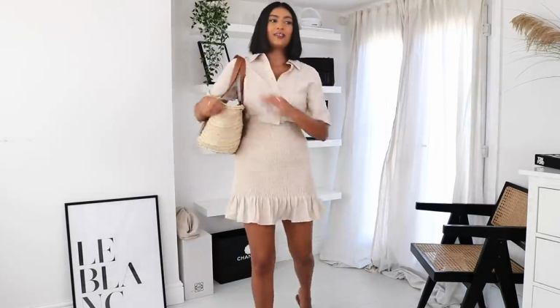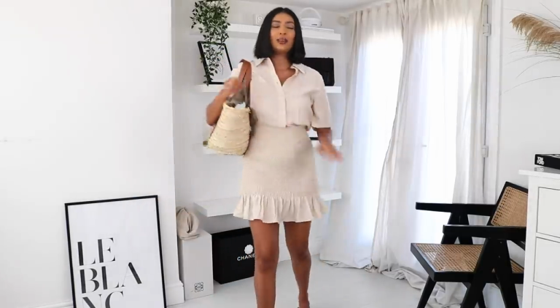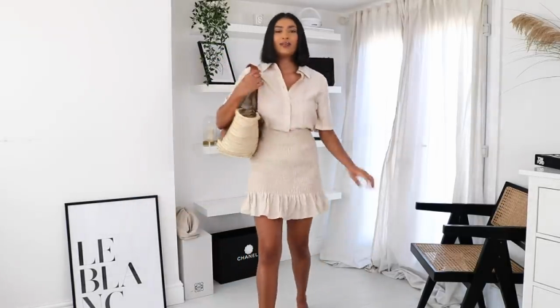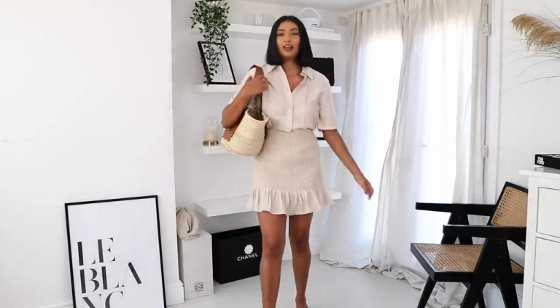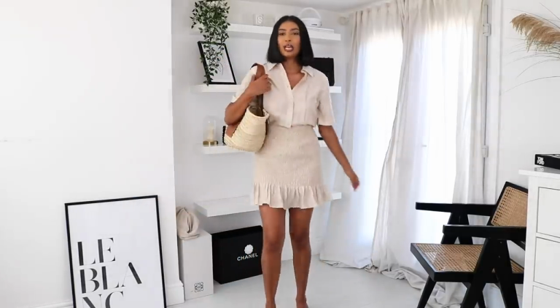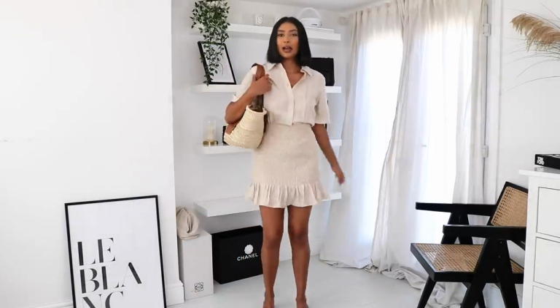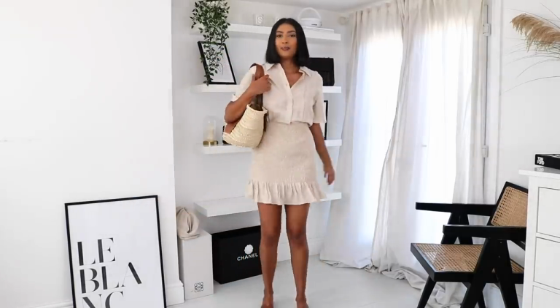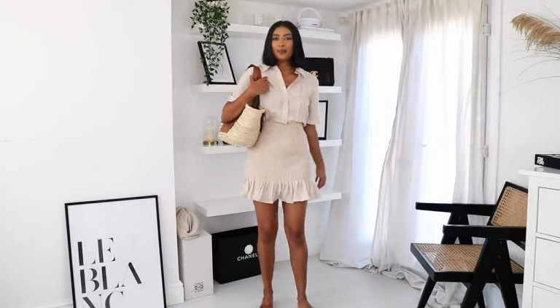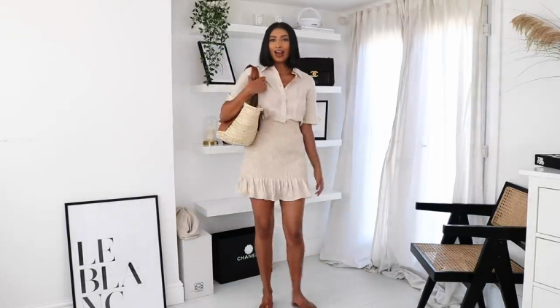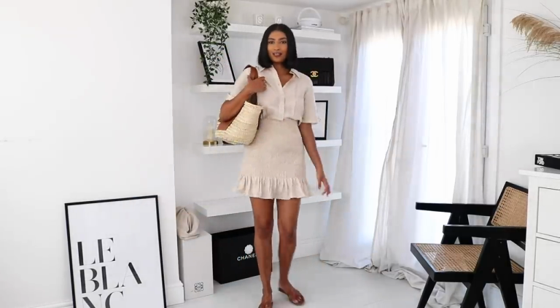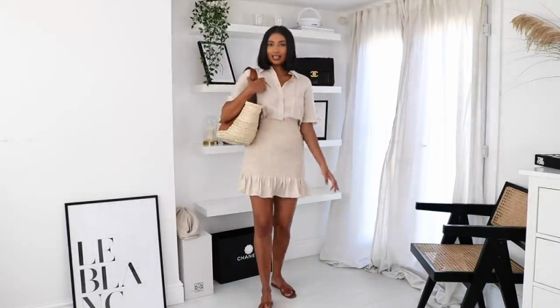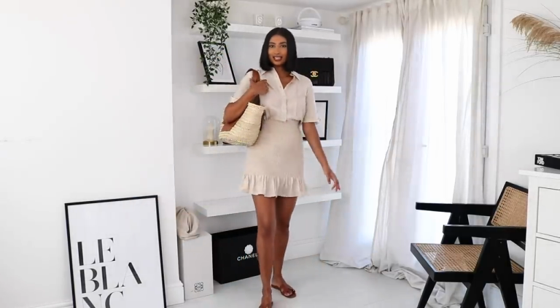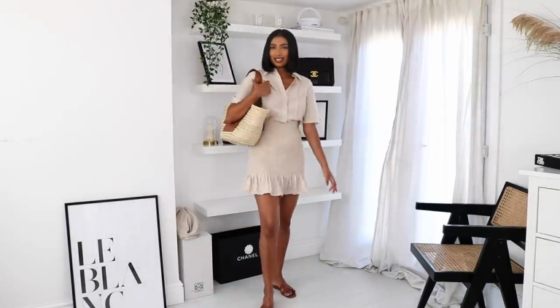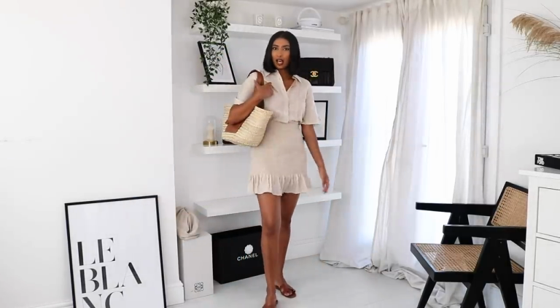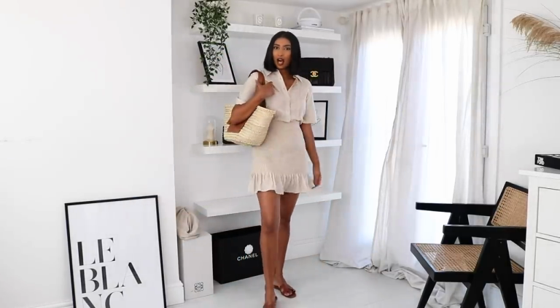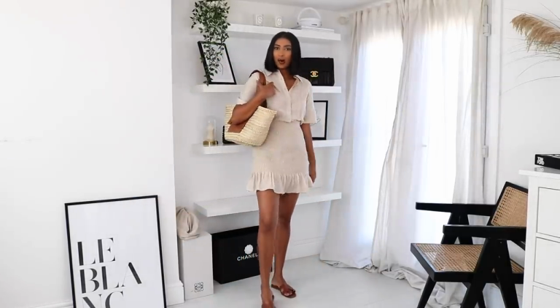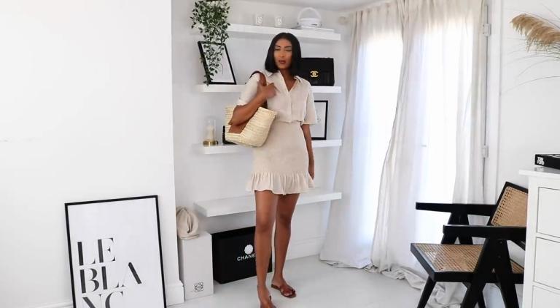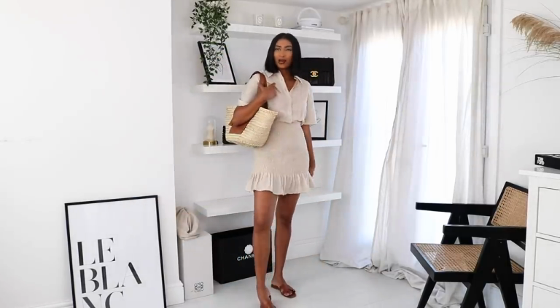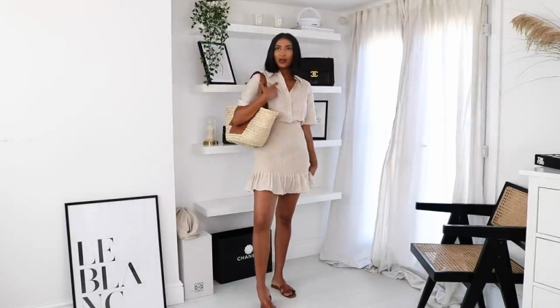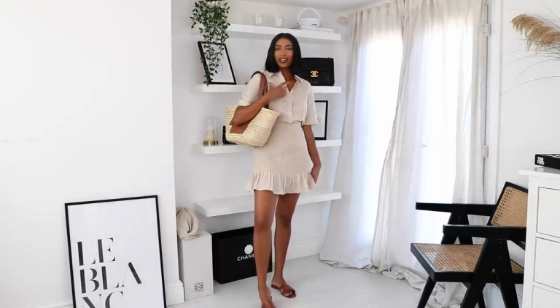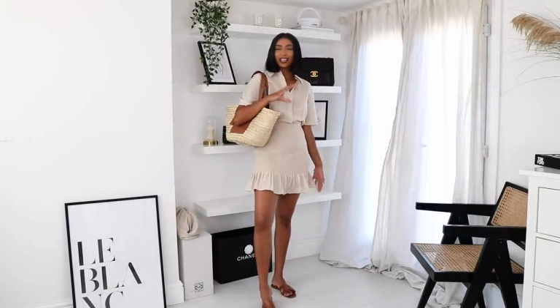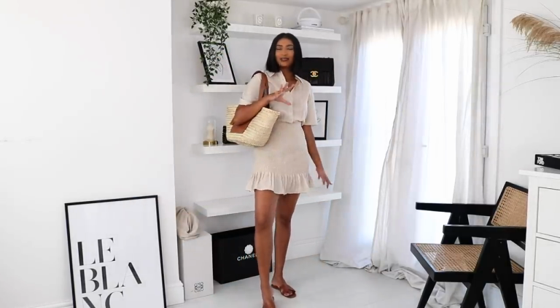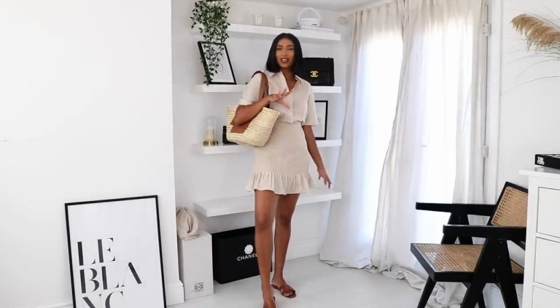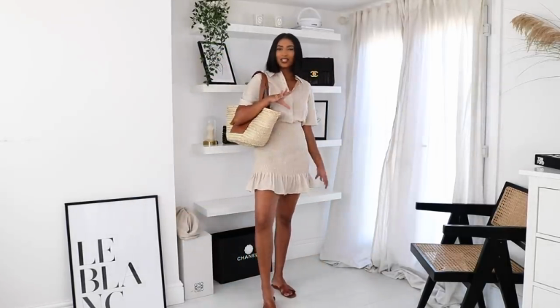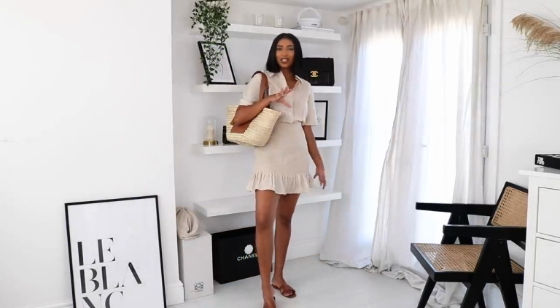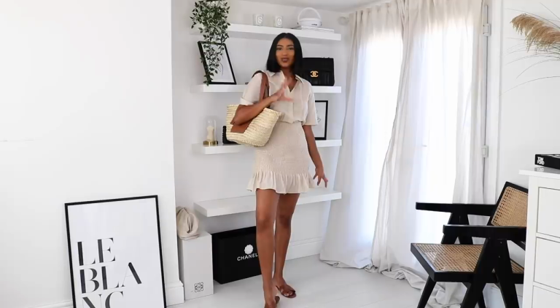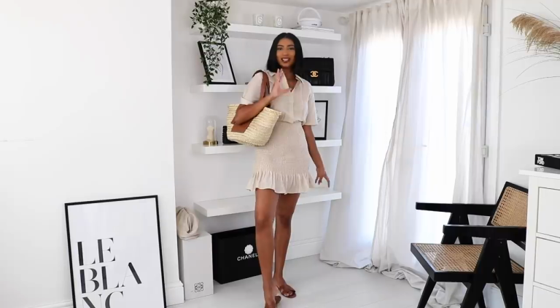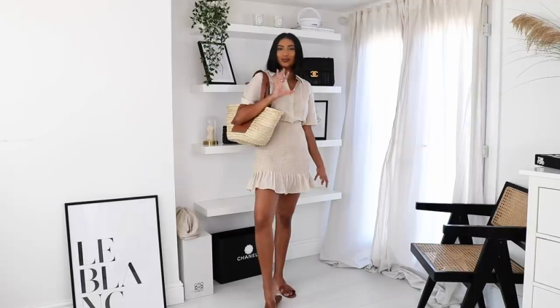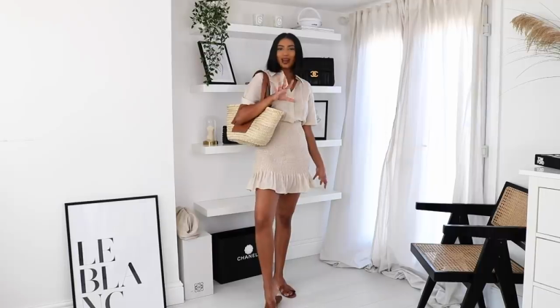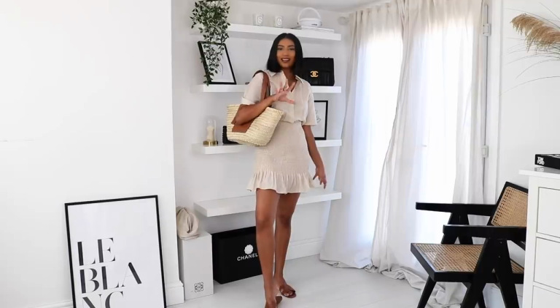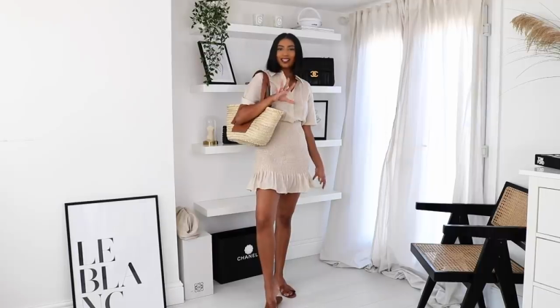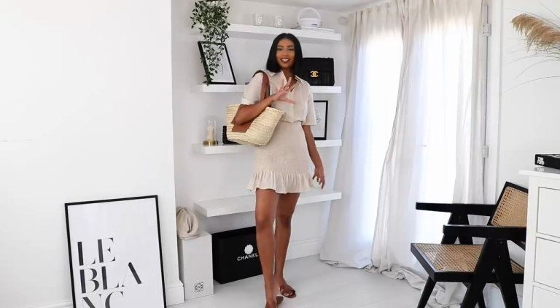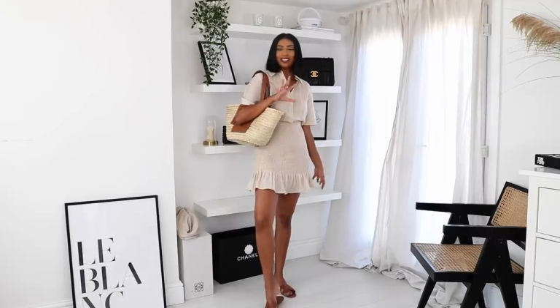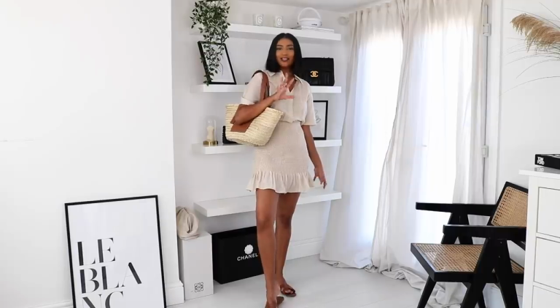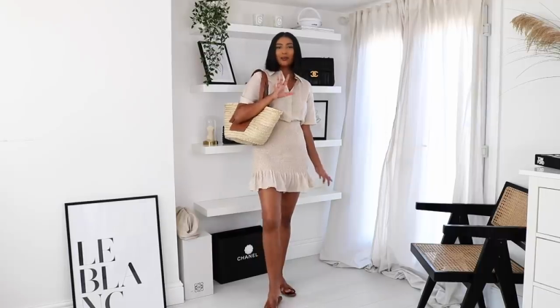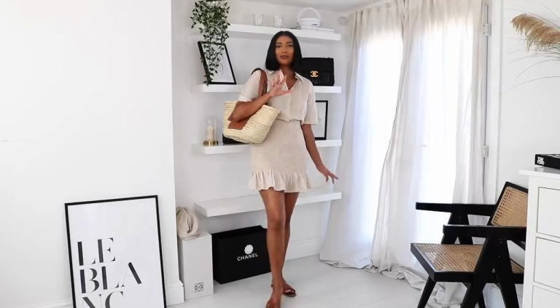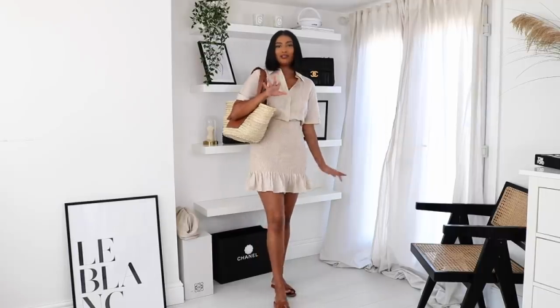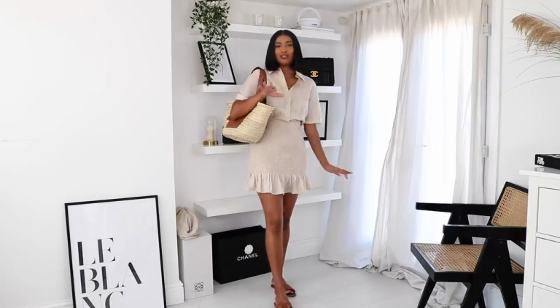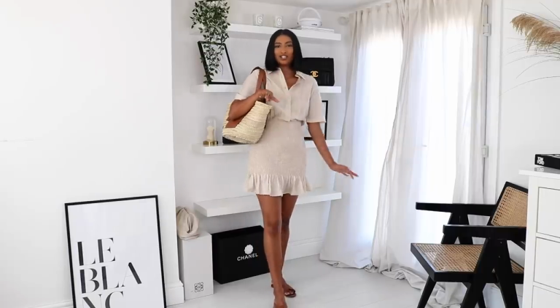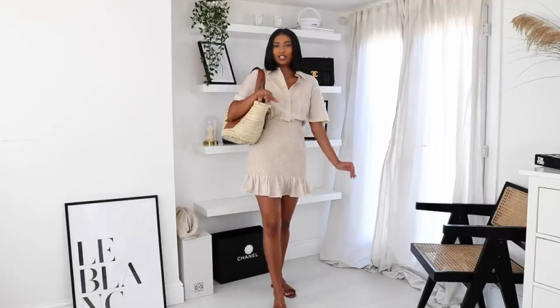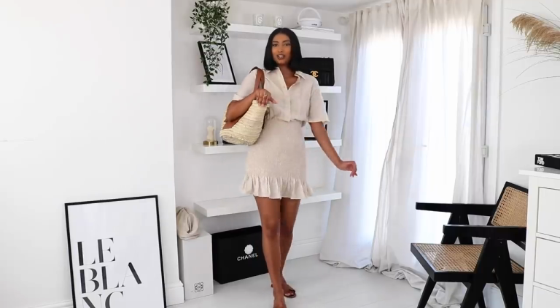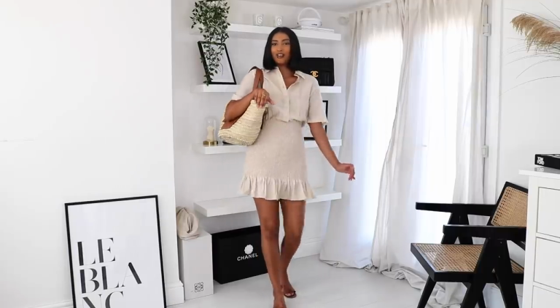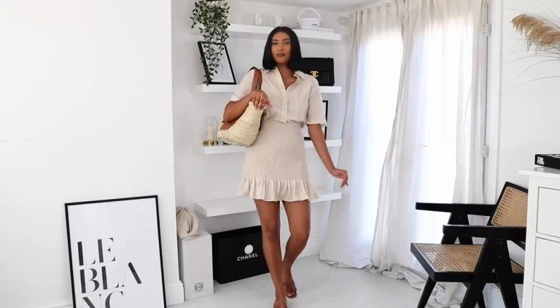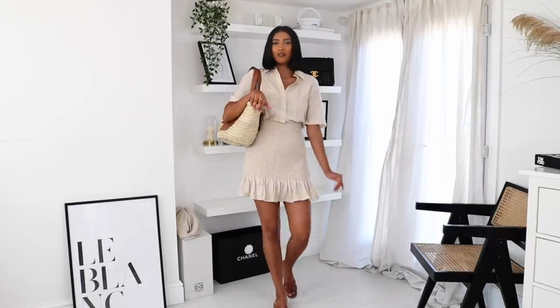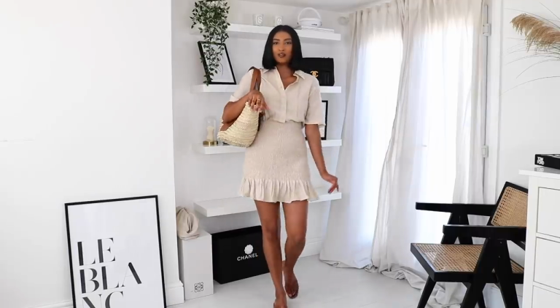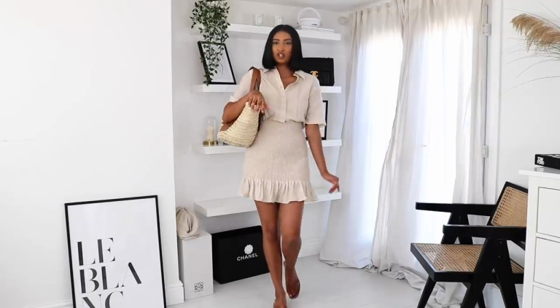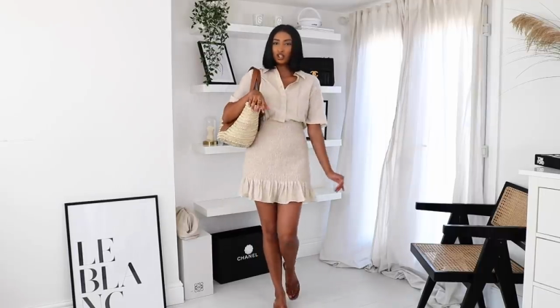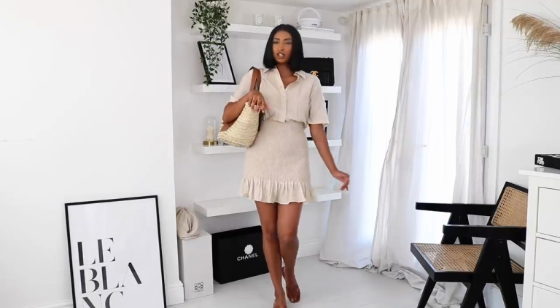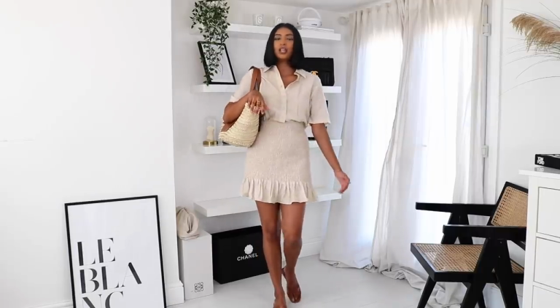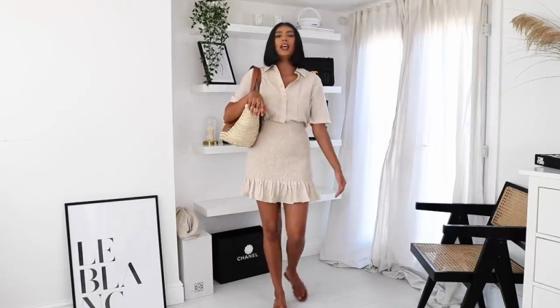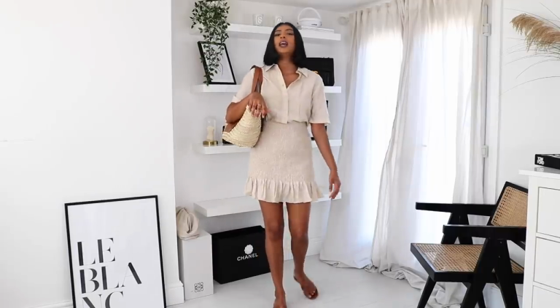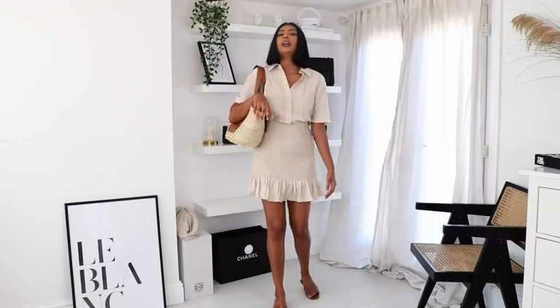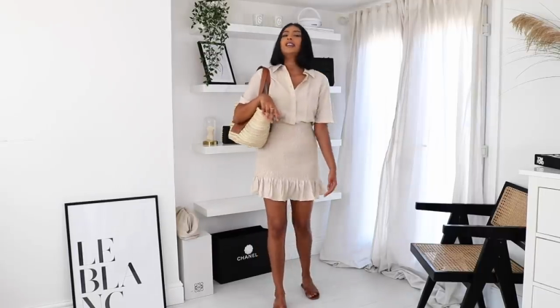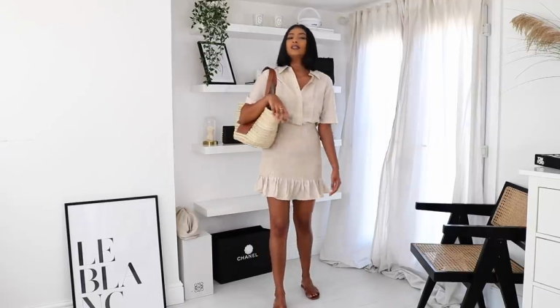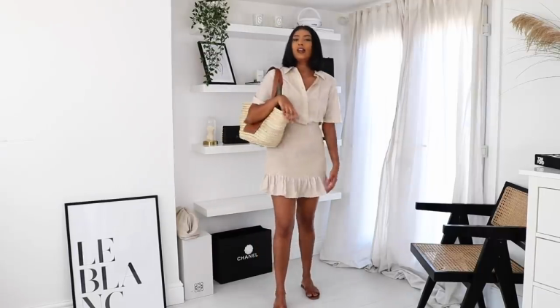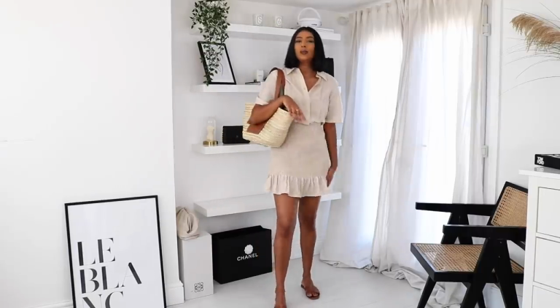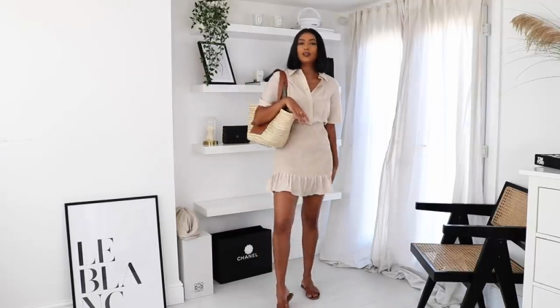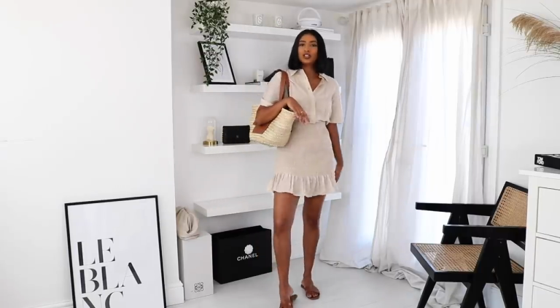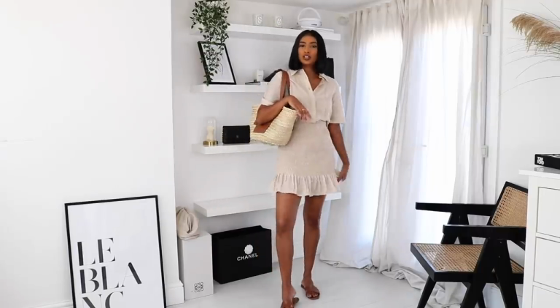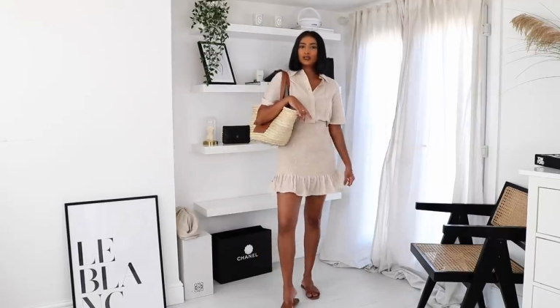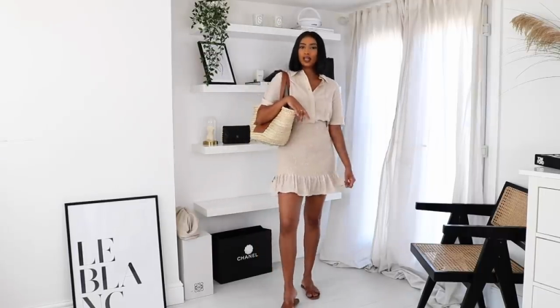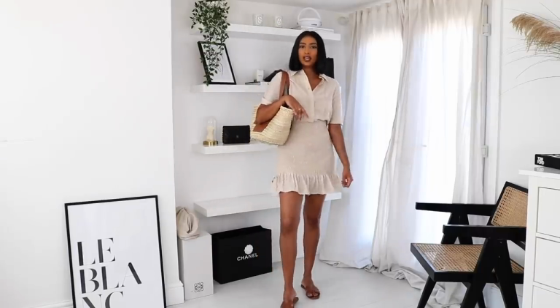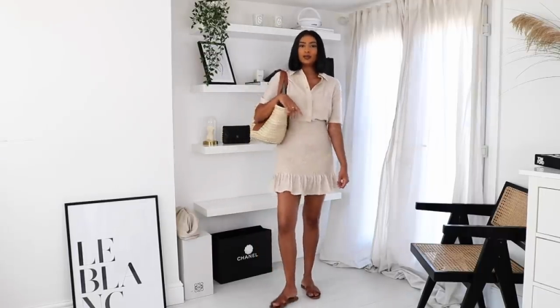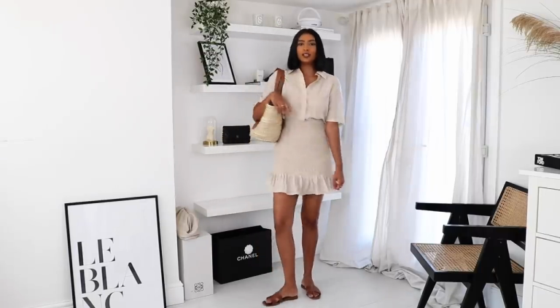This is giving me very Parisian vibes — I can imagine this dress in Paris. Very Parisian.